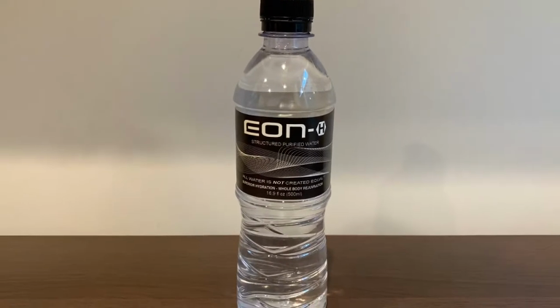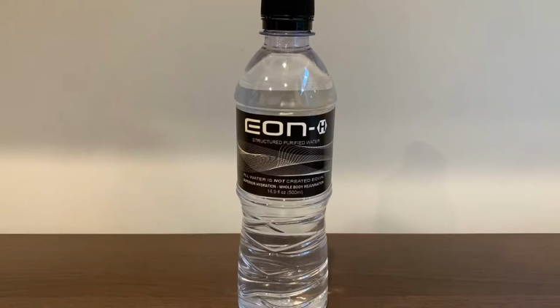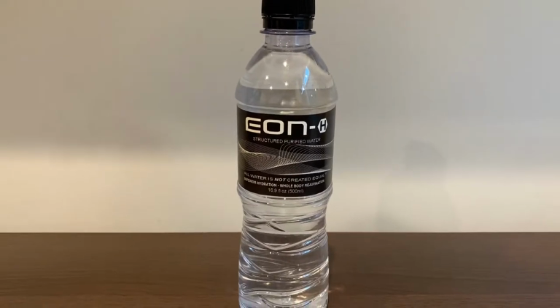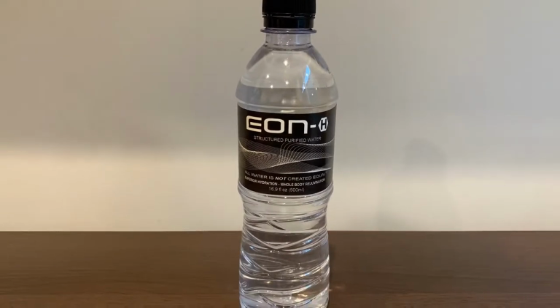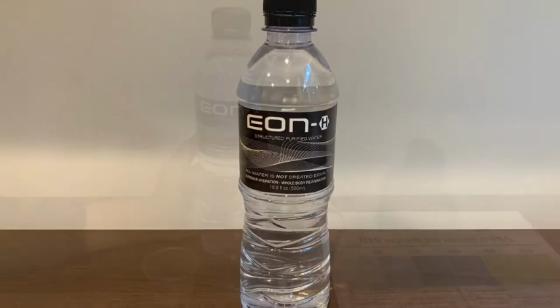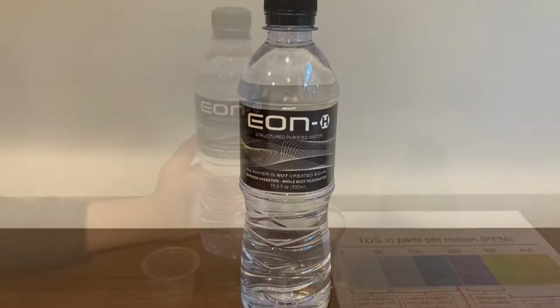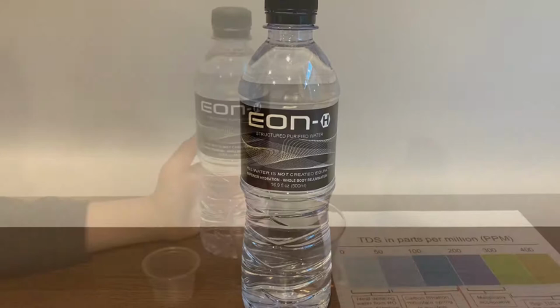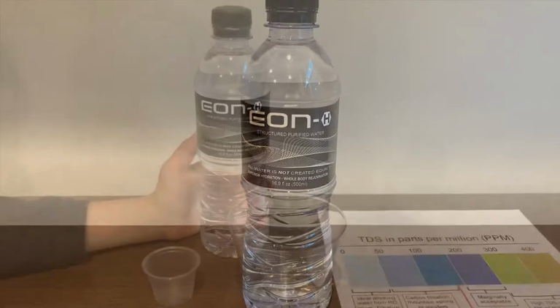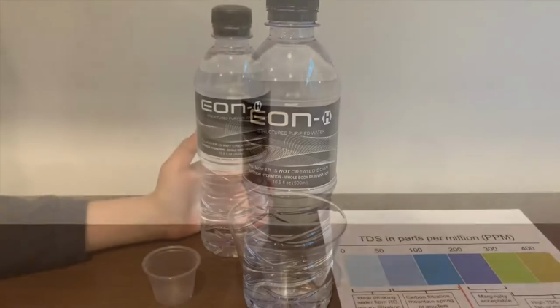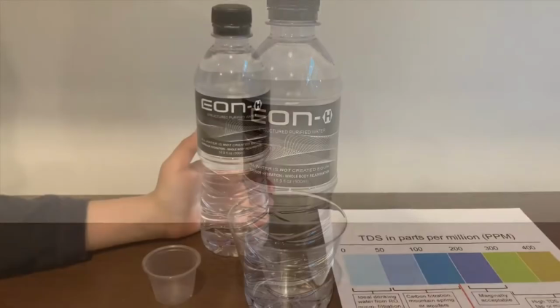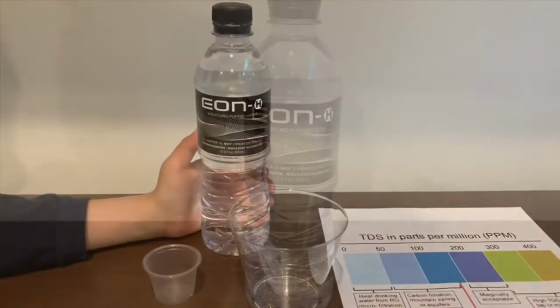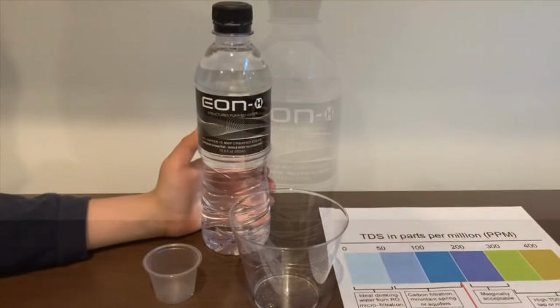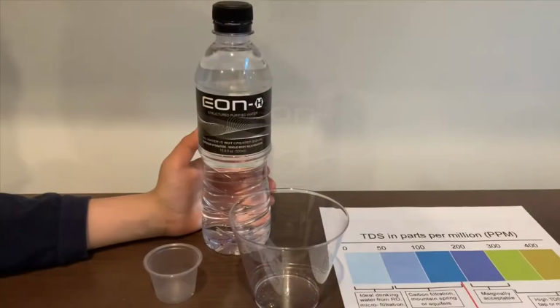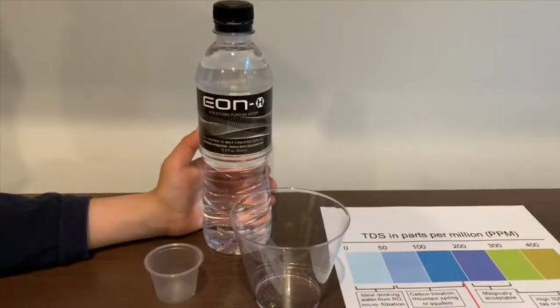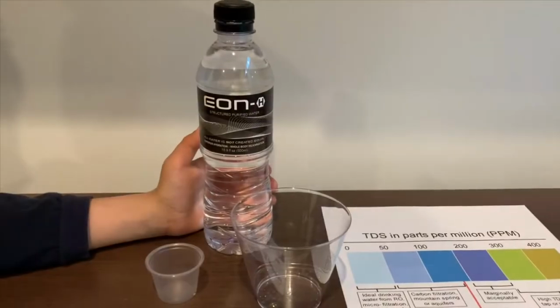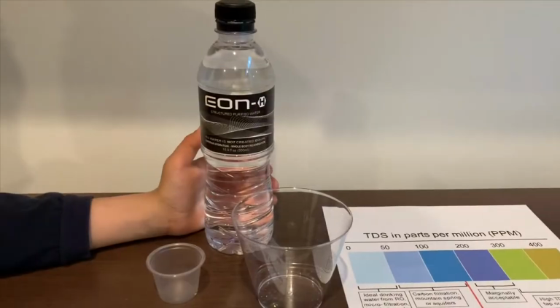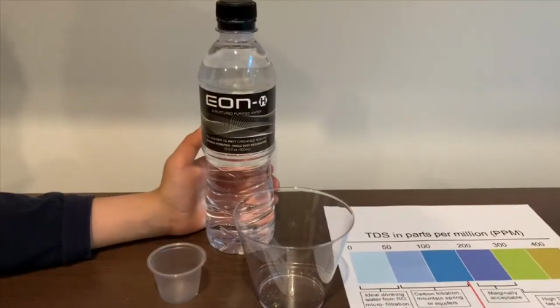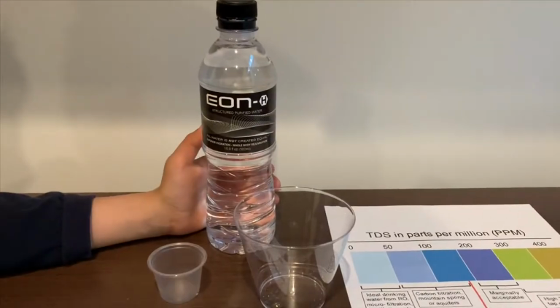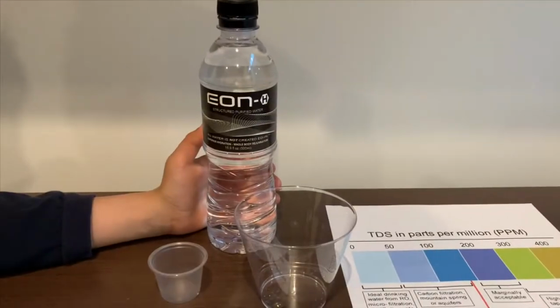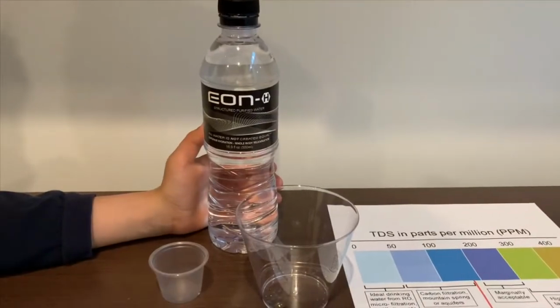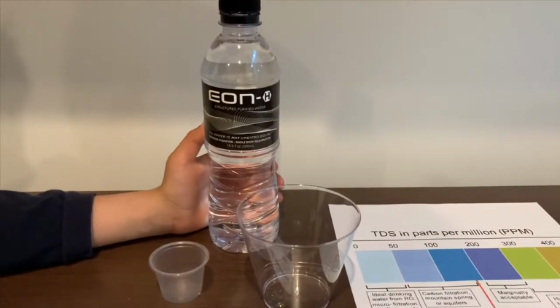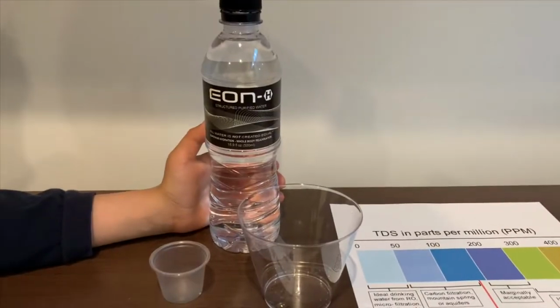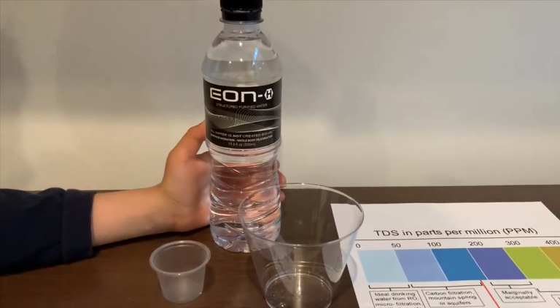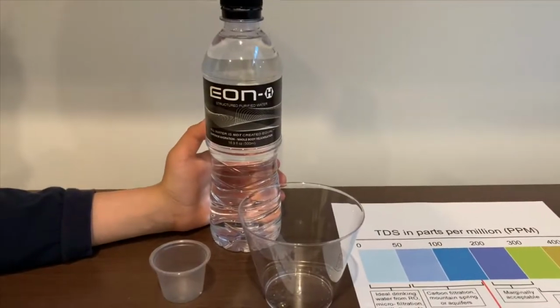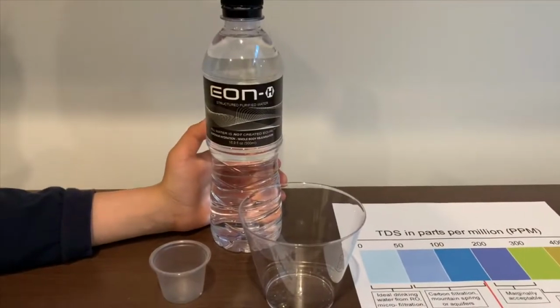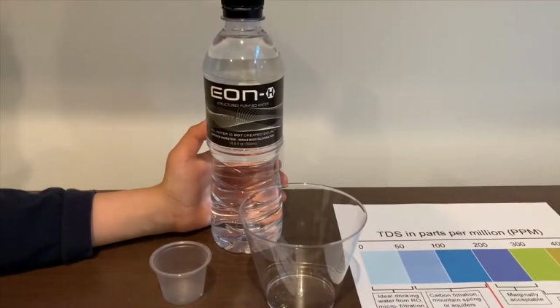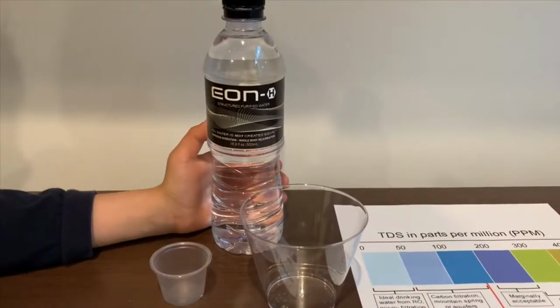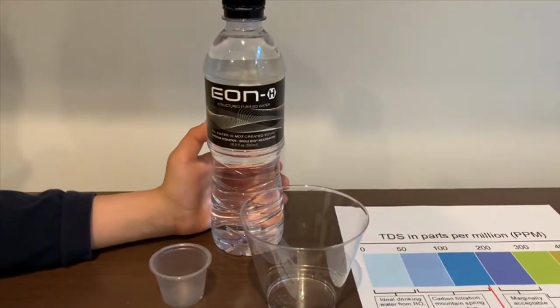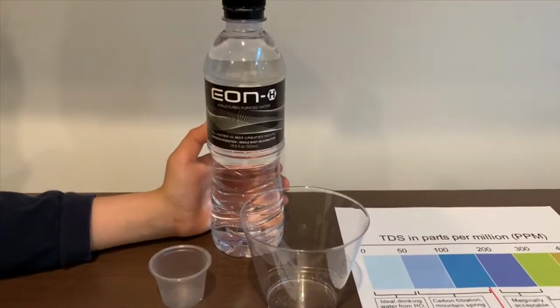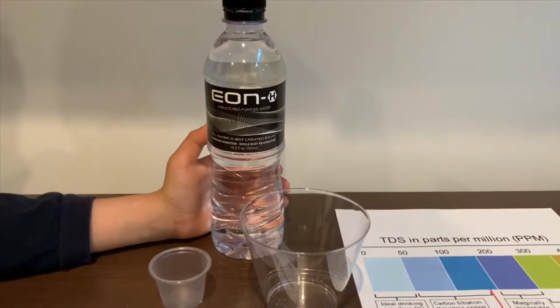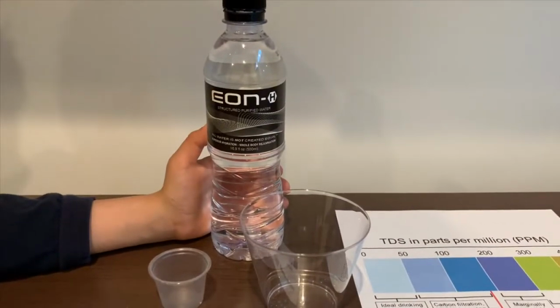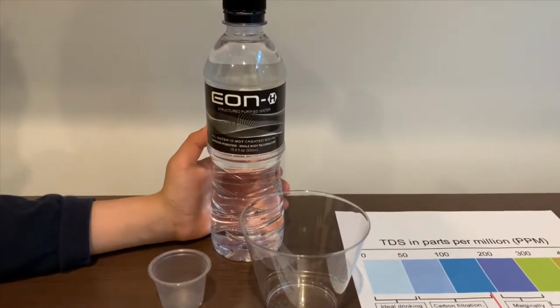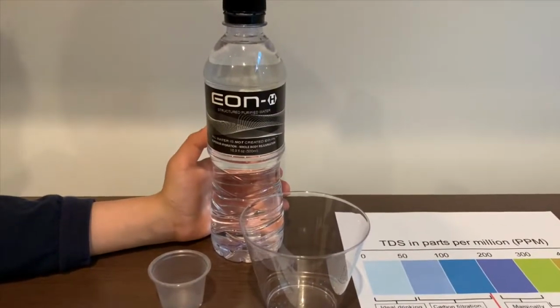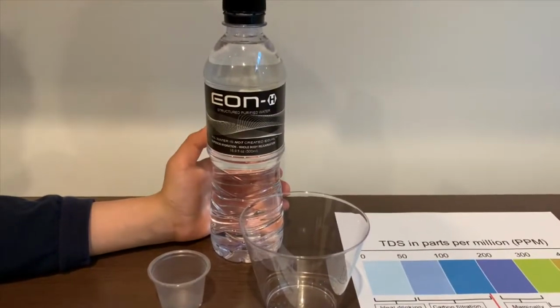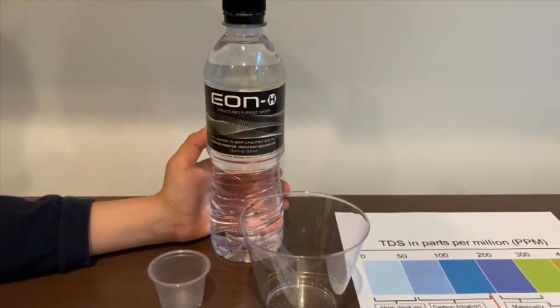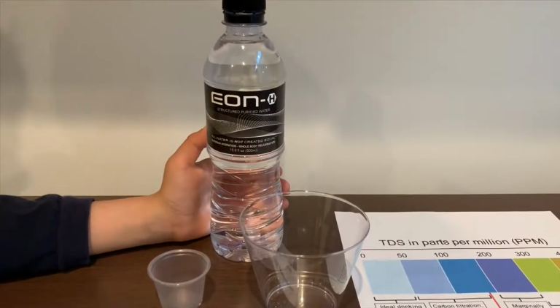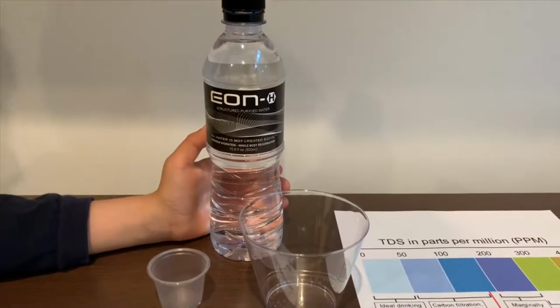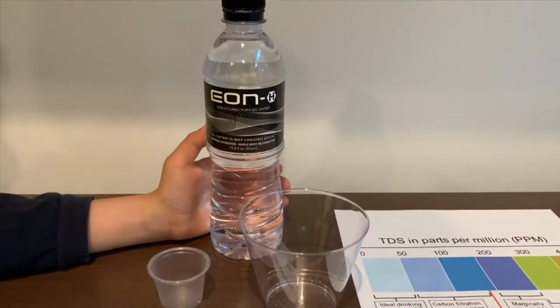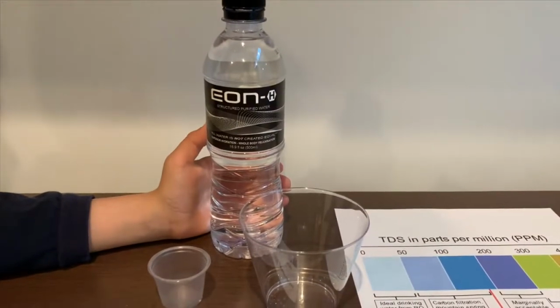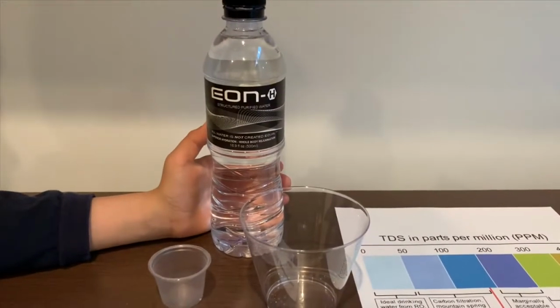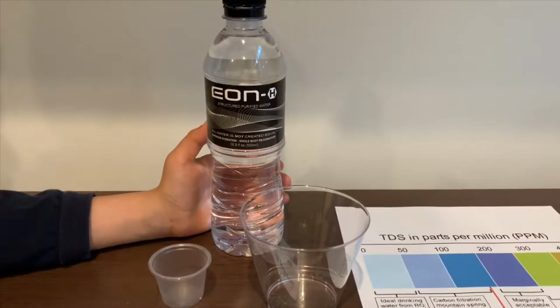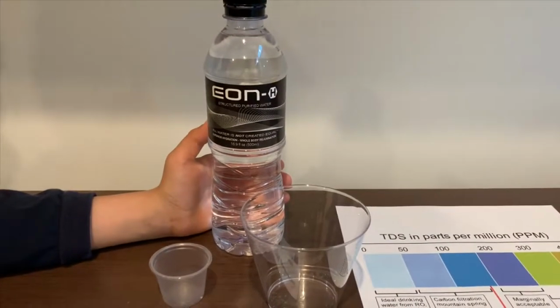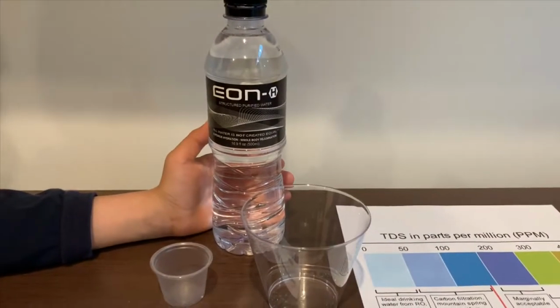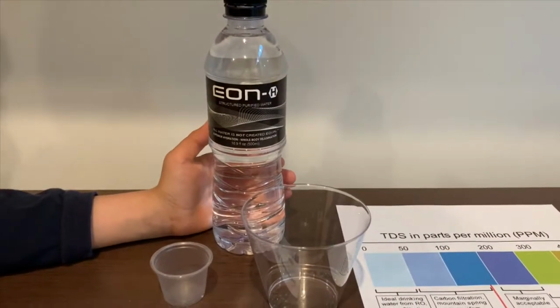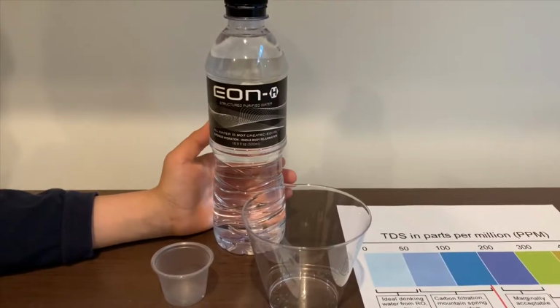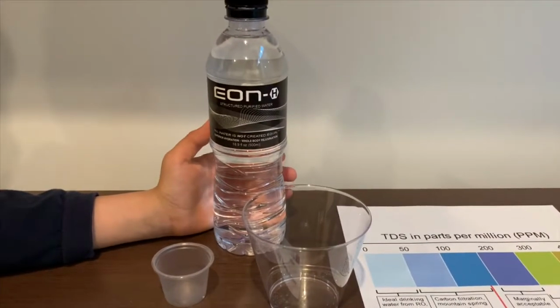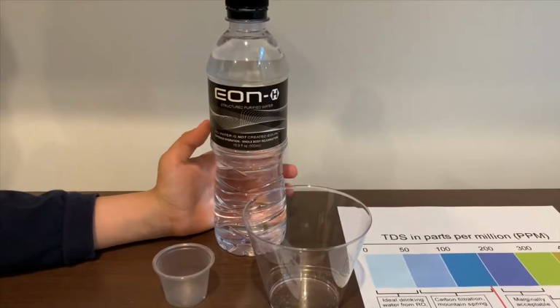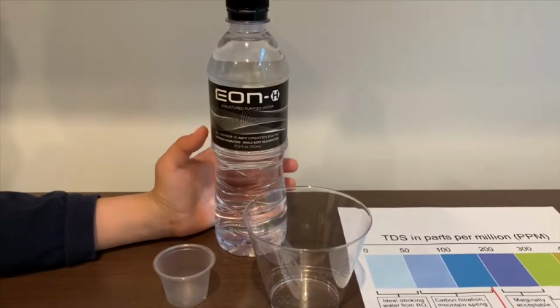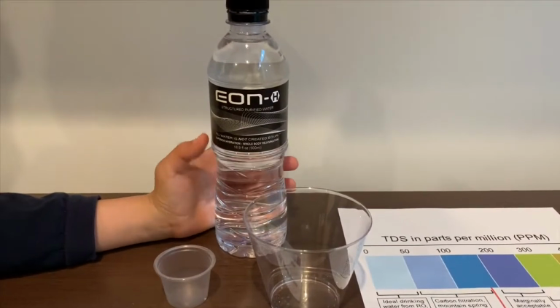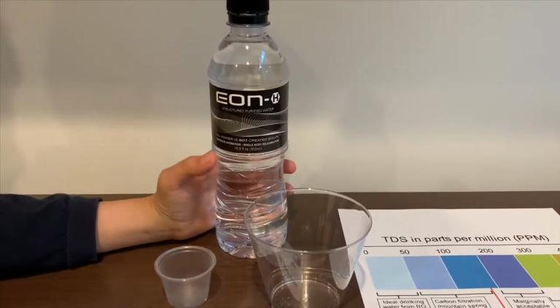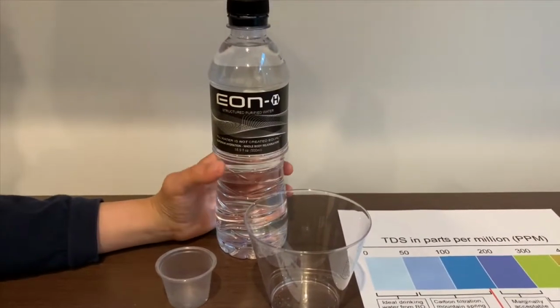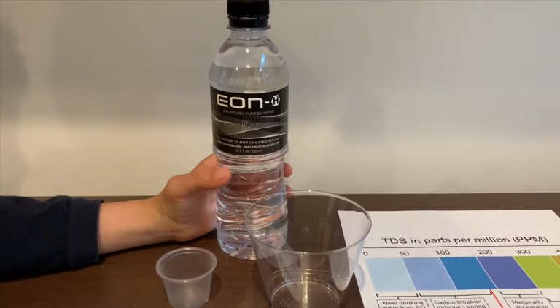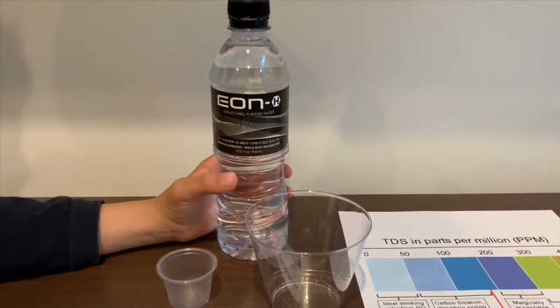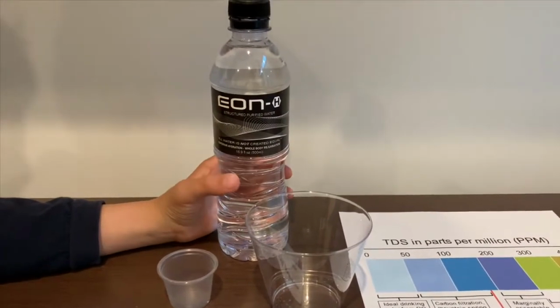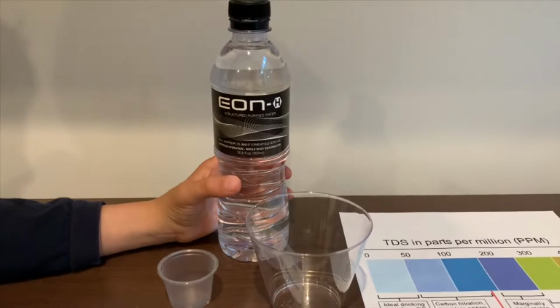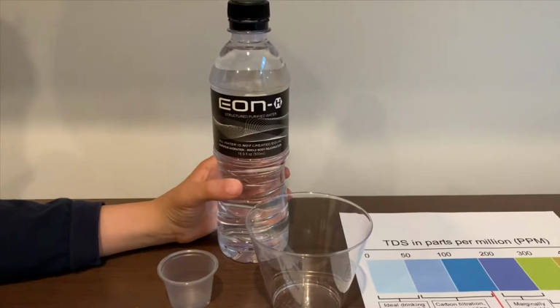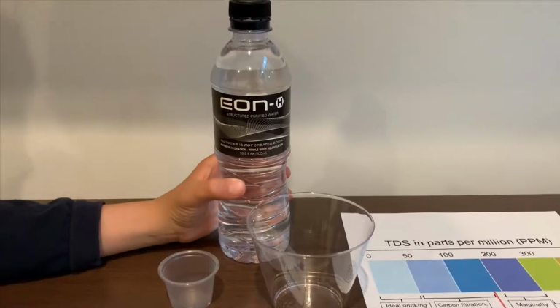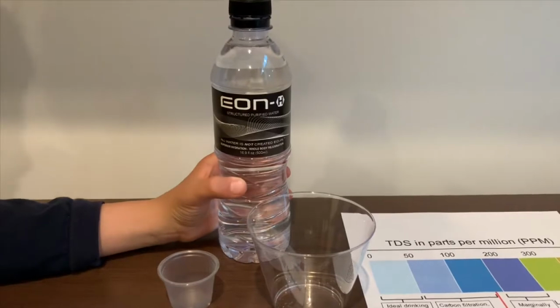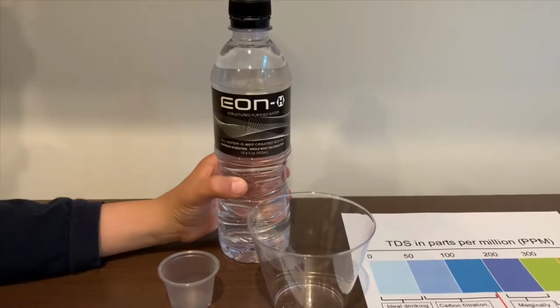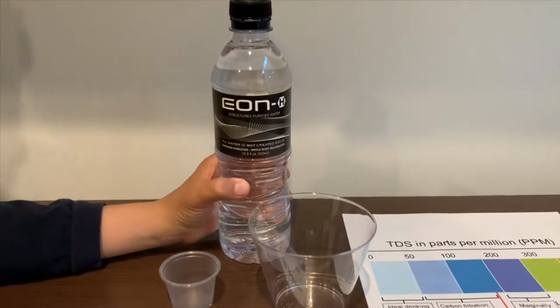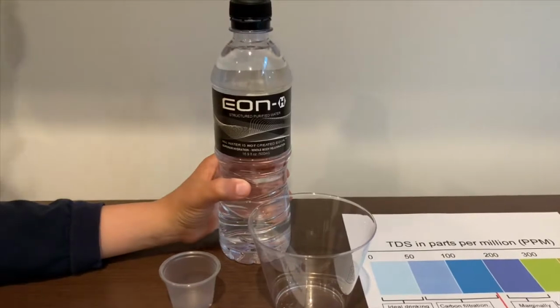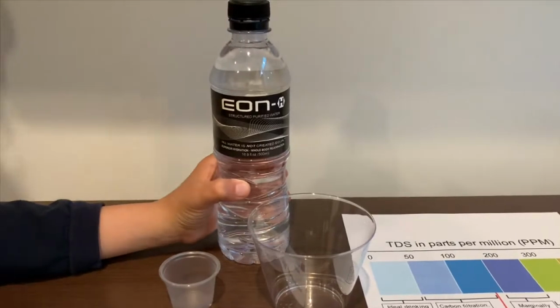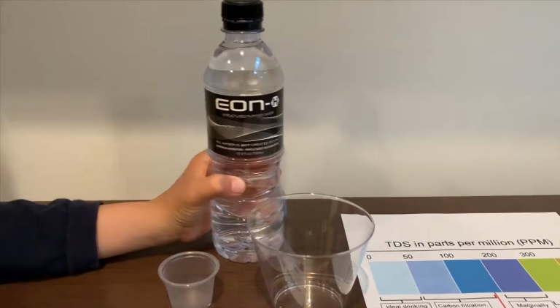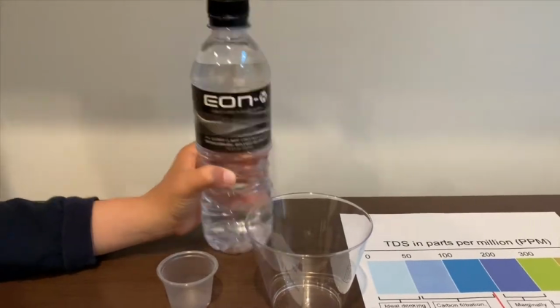This is Eon purified water. It costs $149. Let's test the pH and TDS levels.